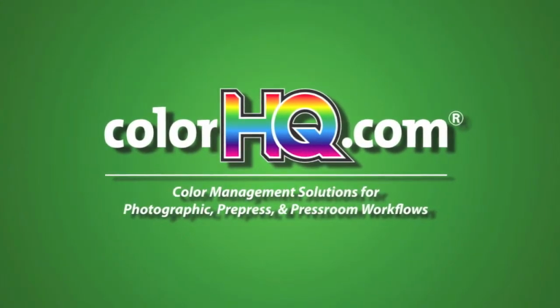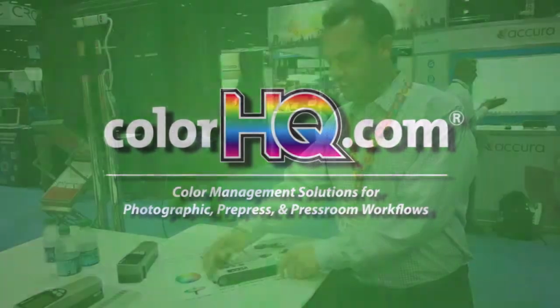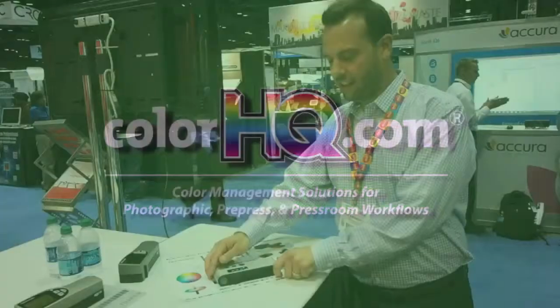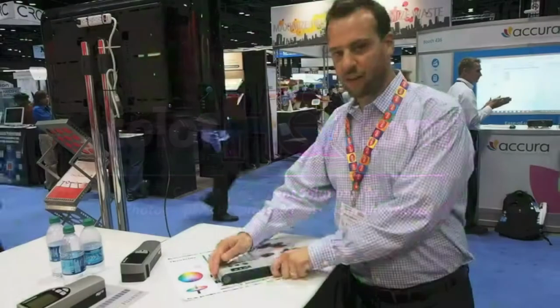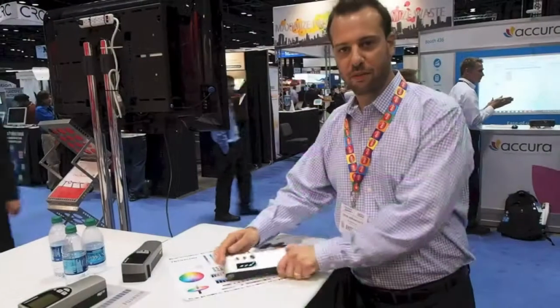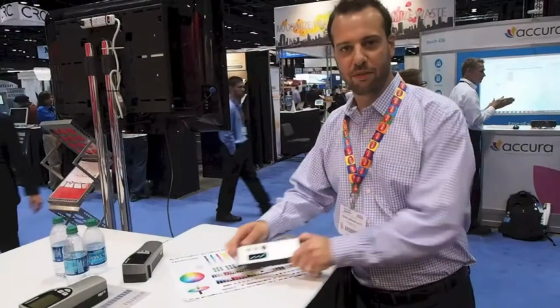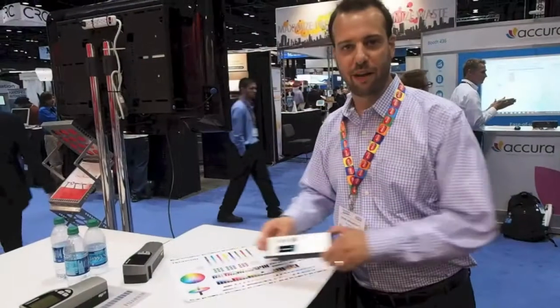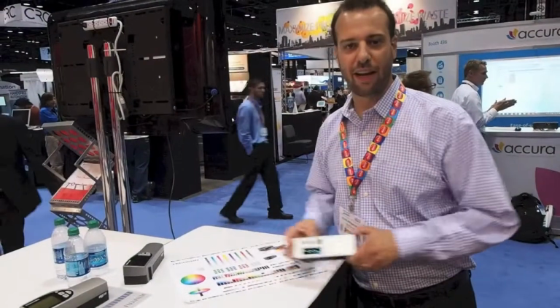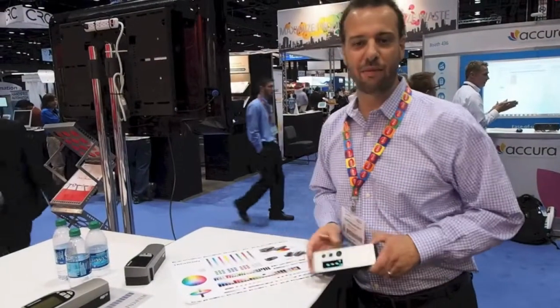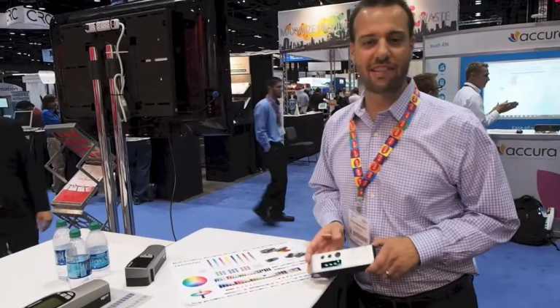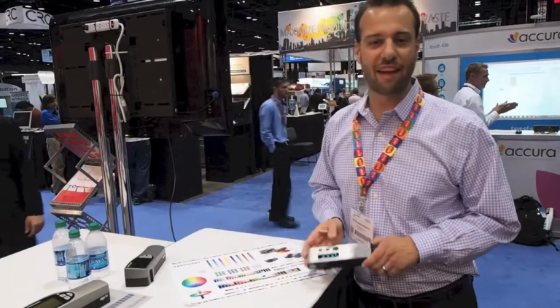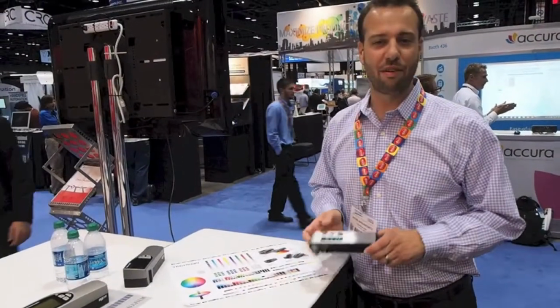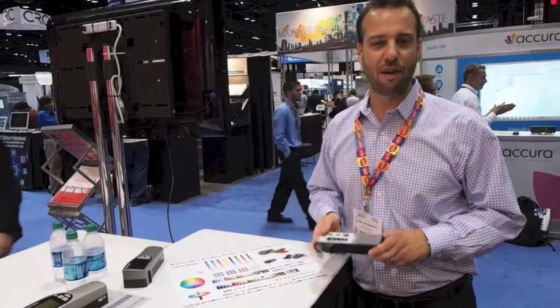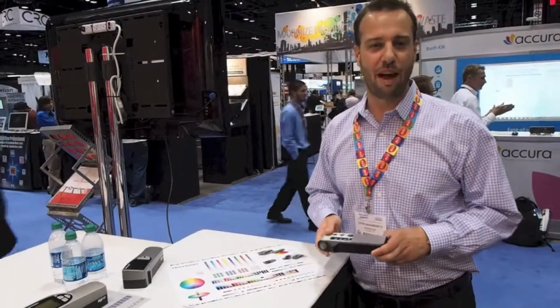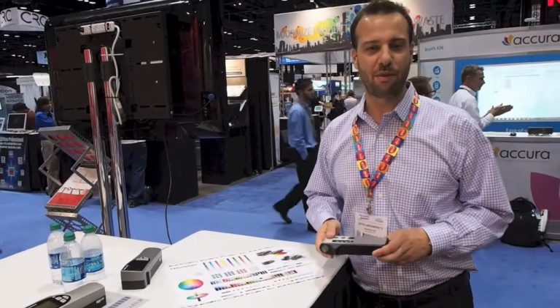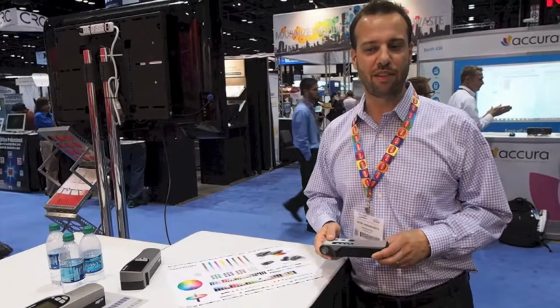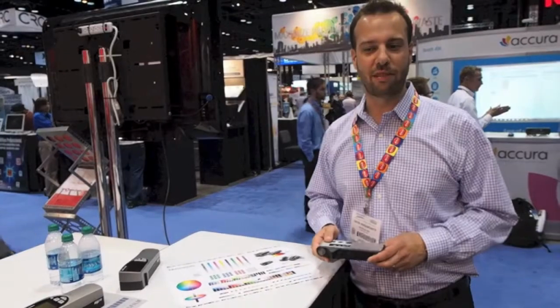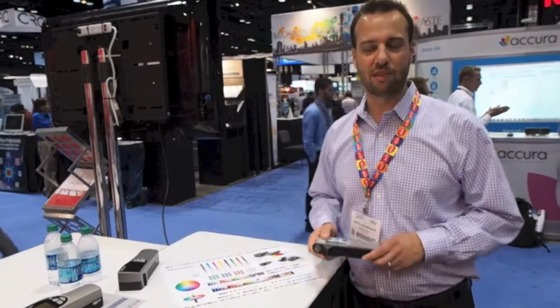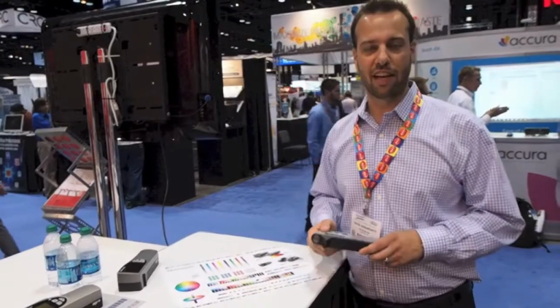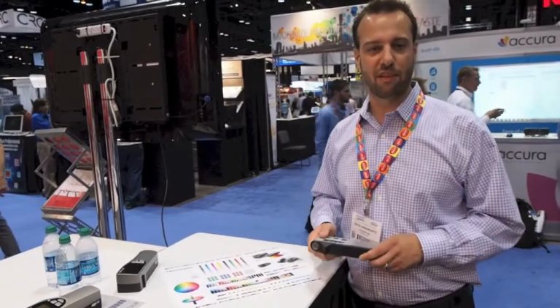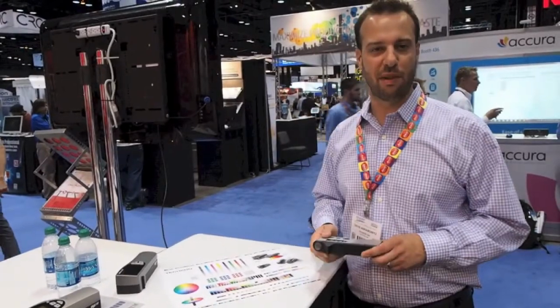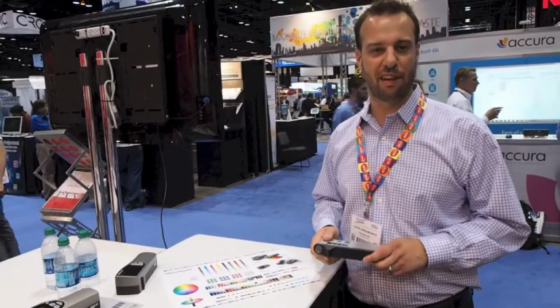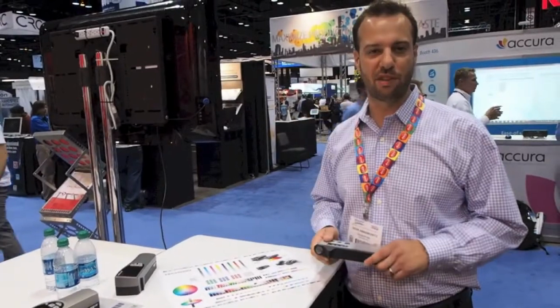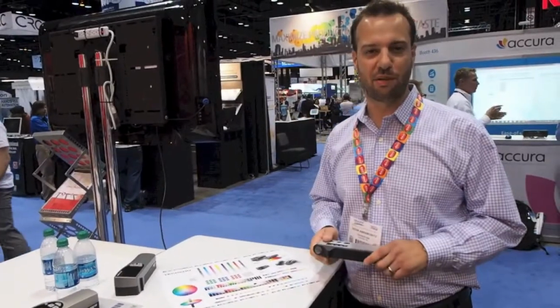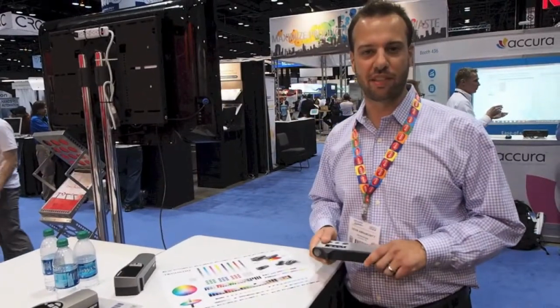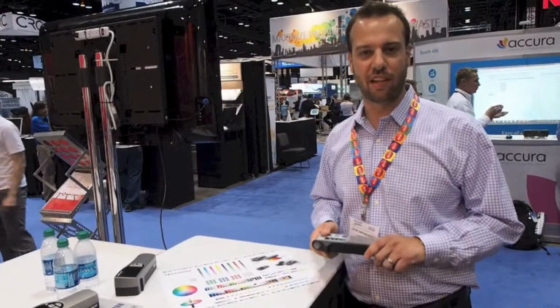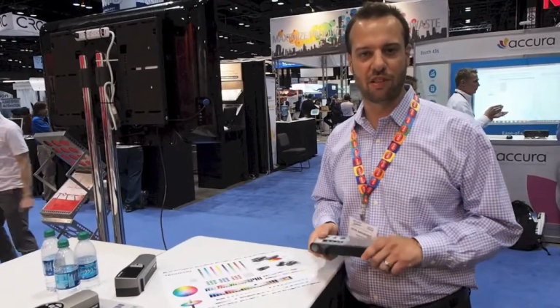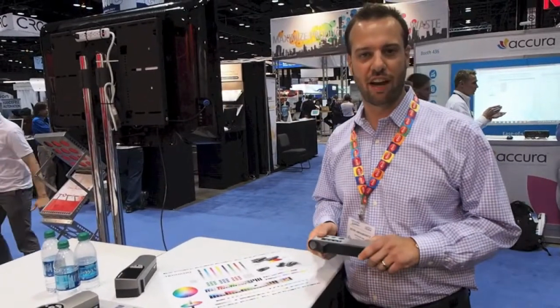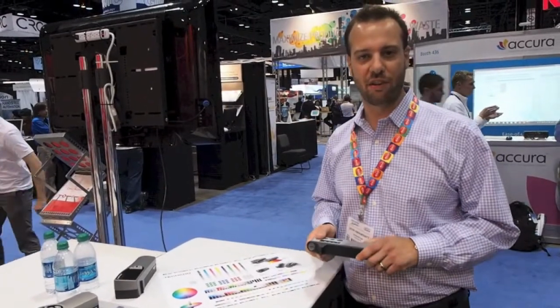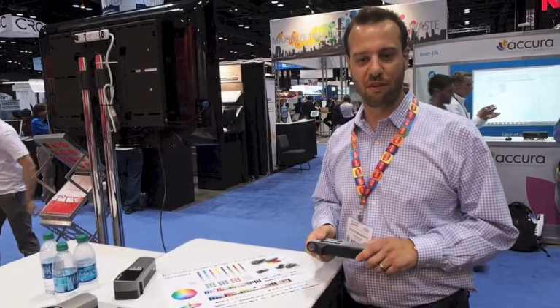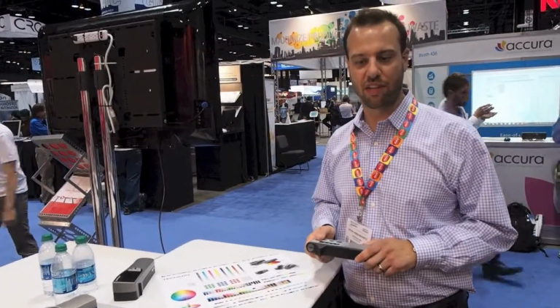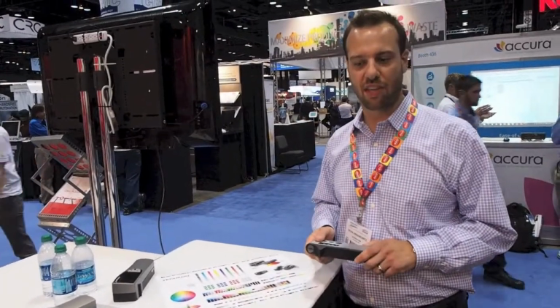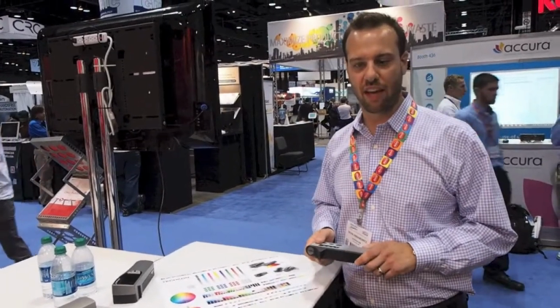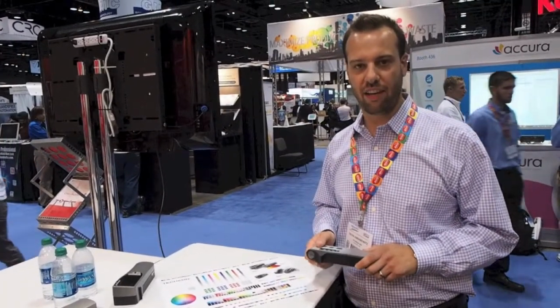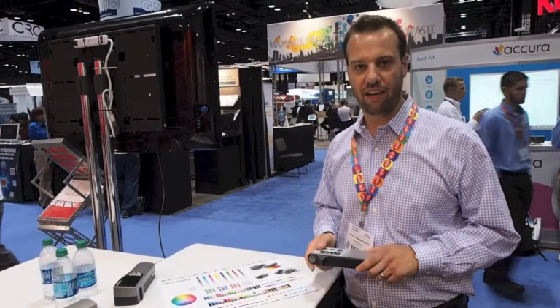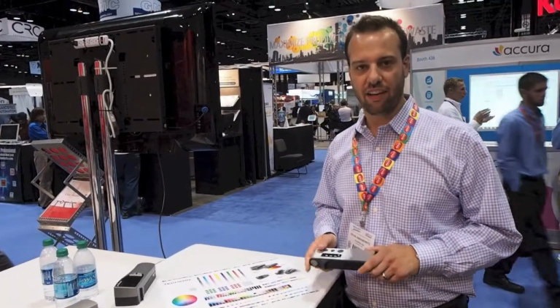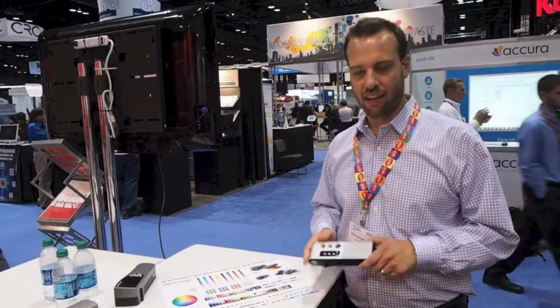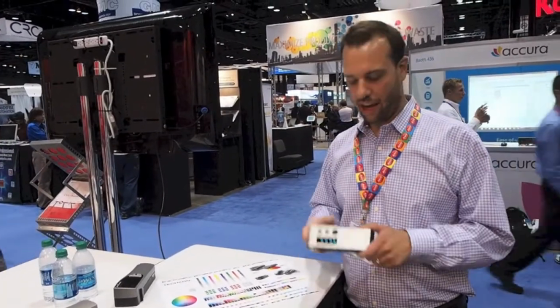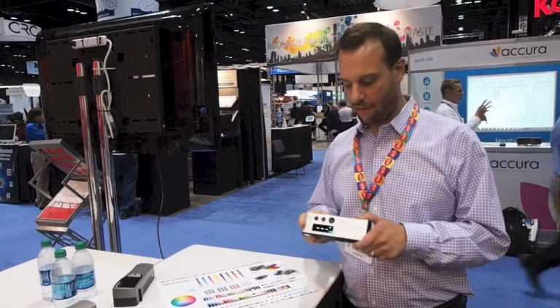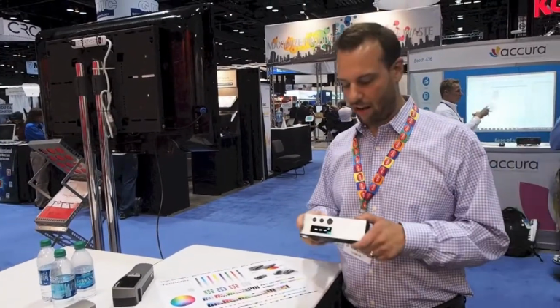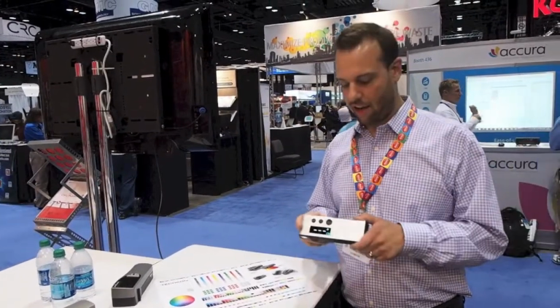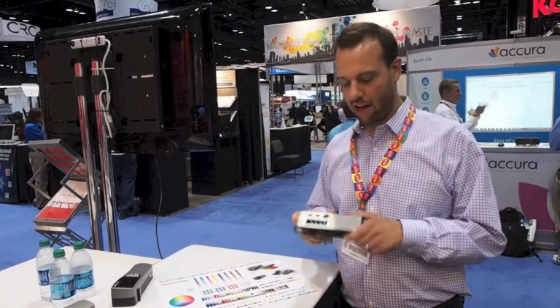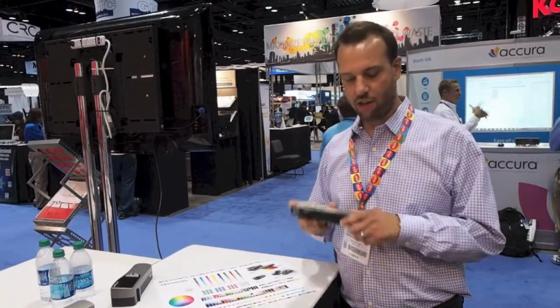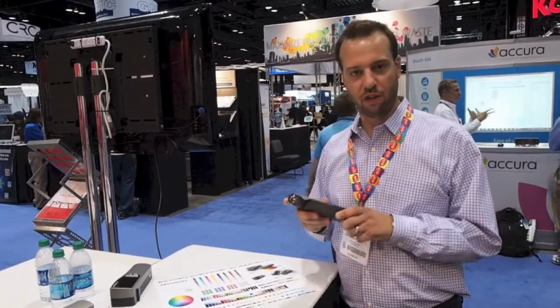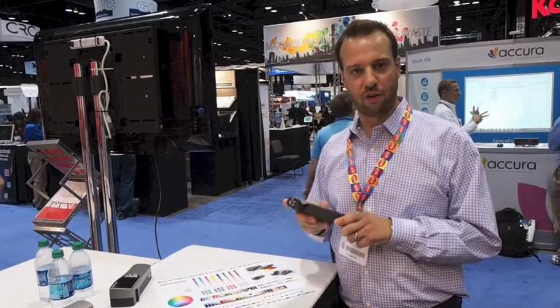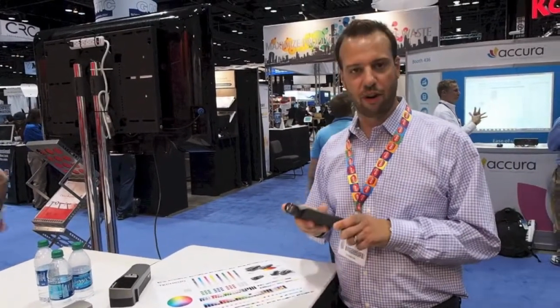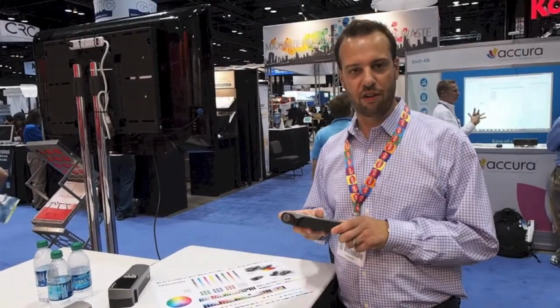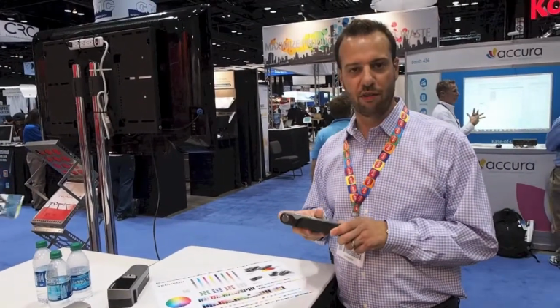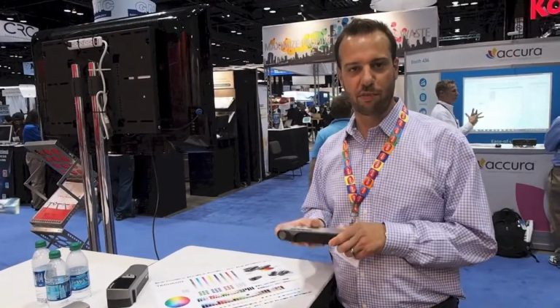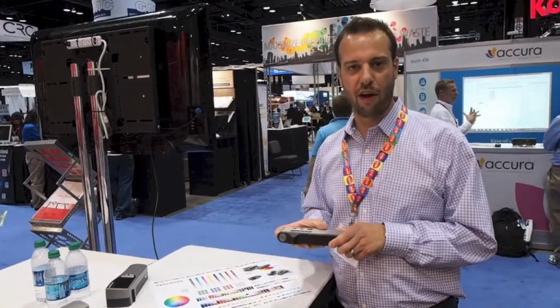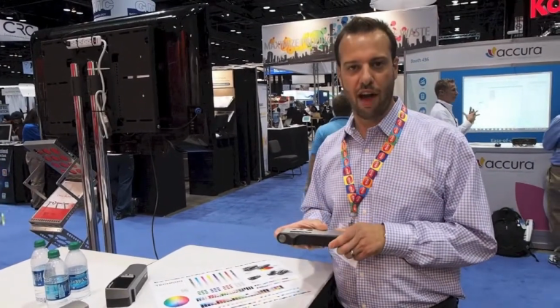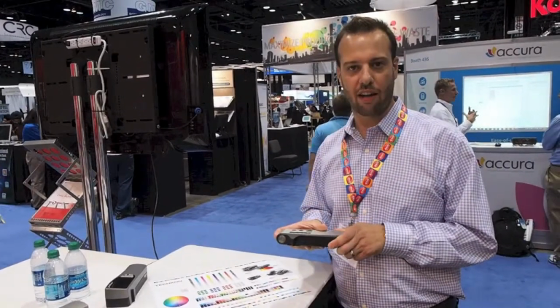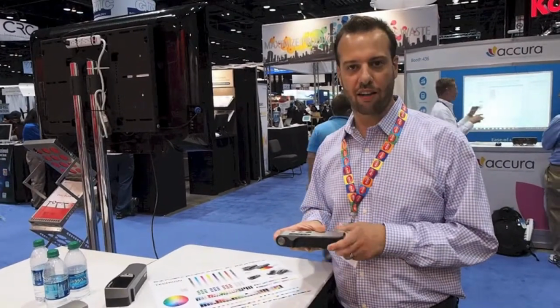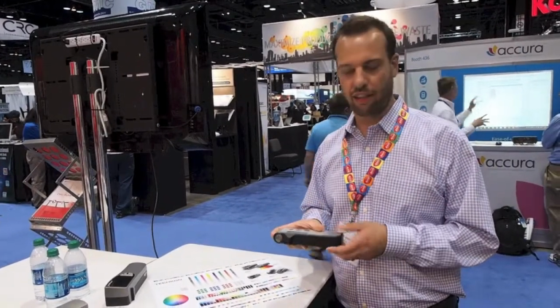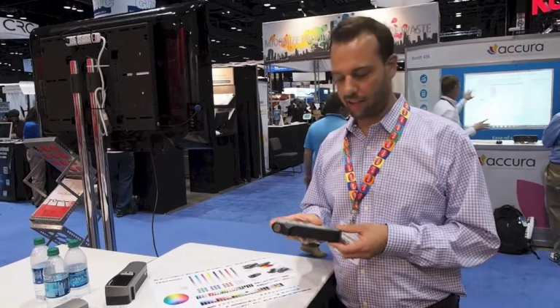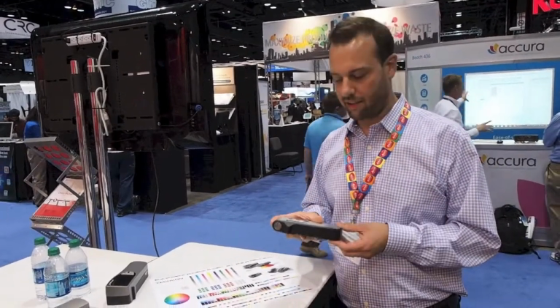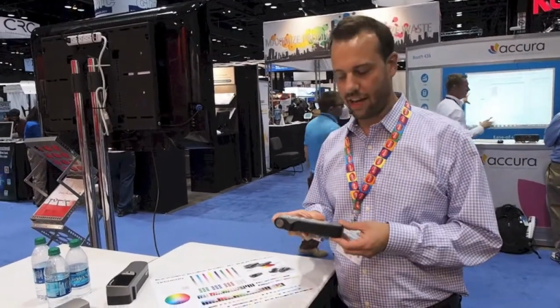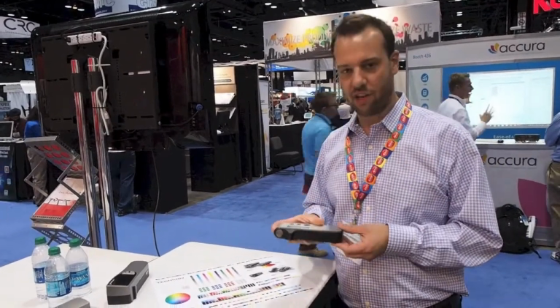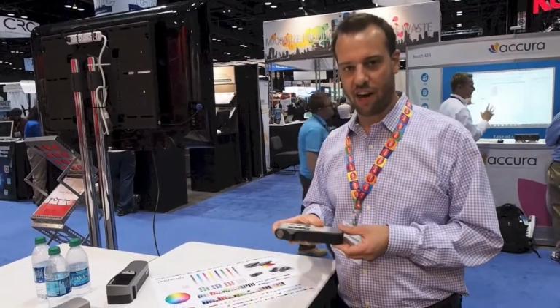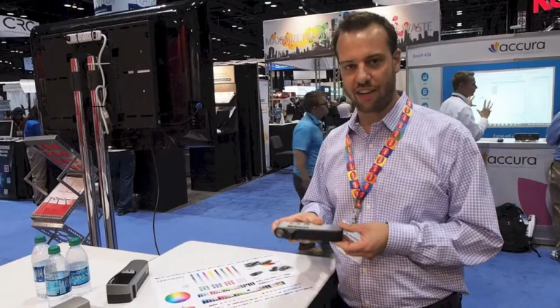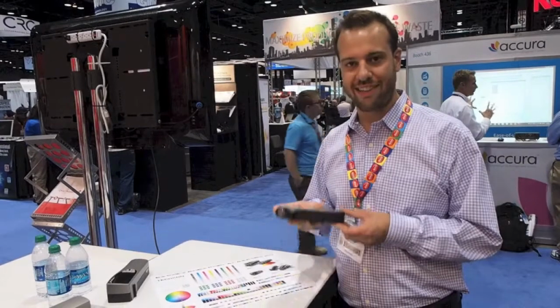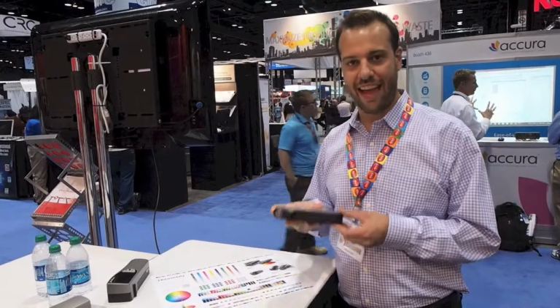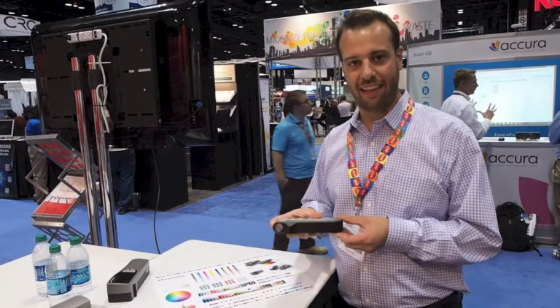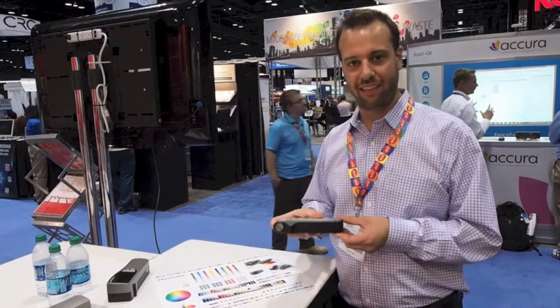Hello, my name is Devin Abramowitz. I'm a sales manager with Teshcon USA. I'm here today to show you our newest product, the Teshcon DENS.